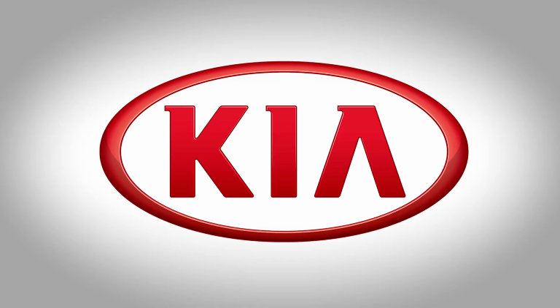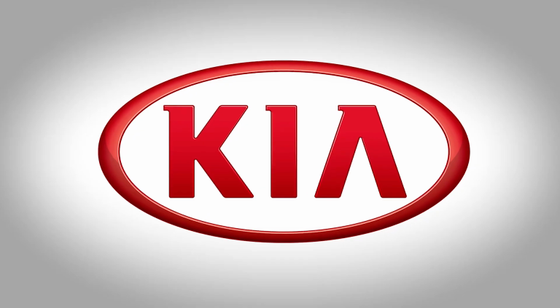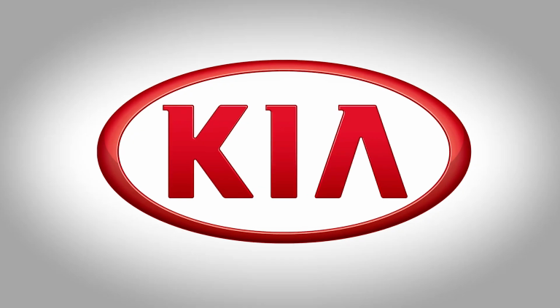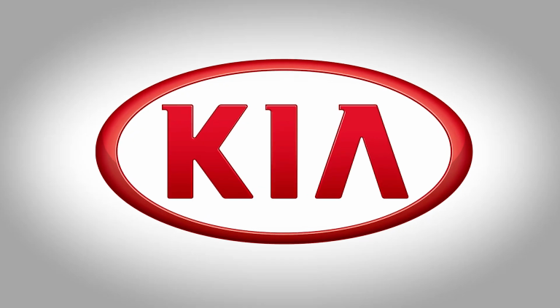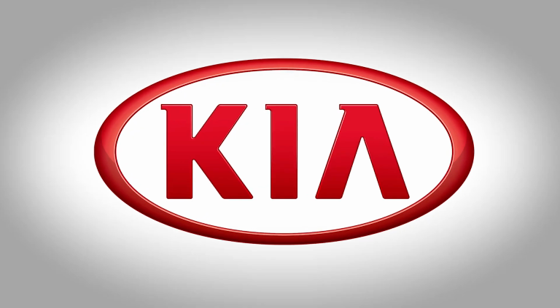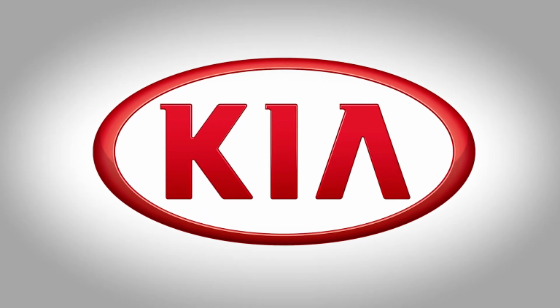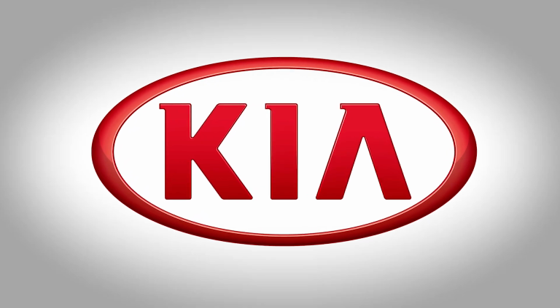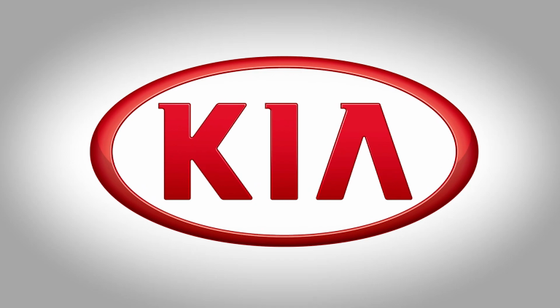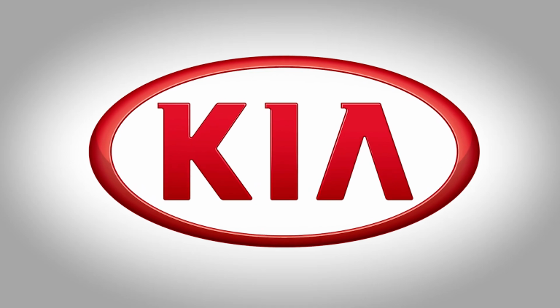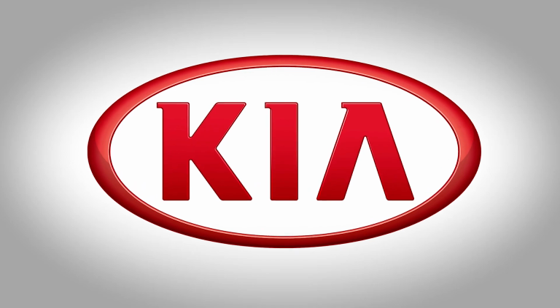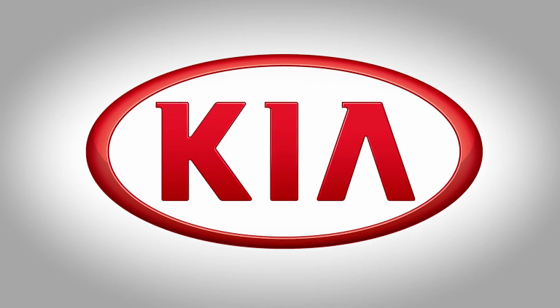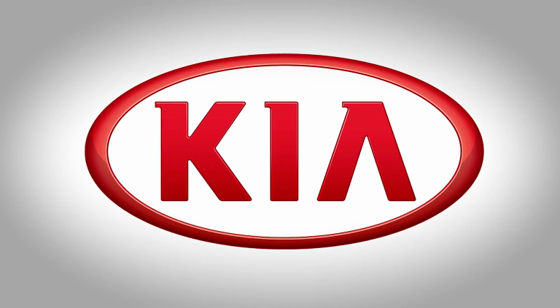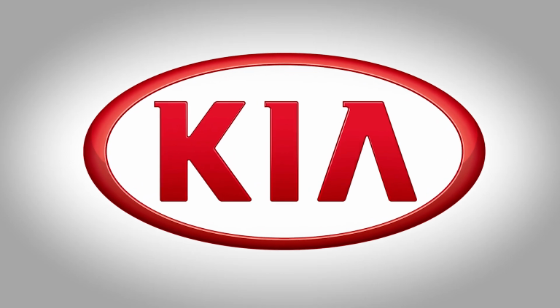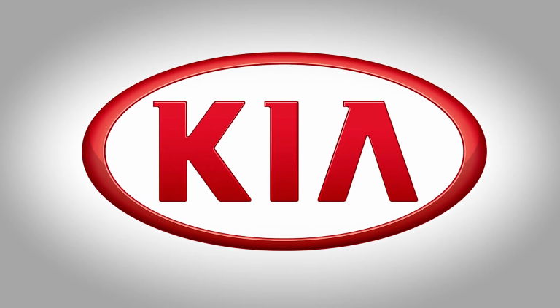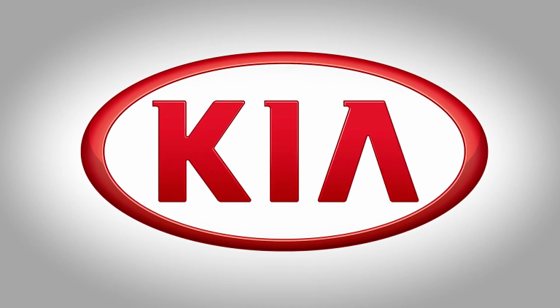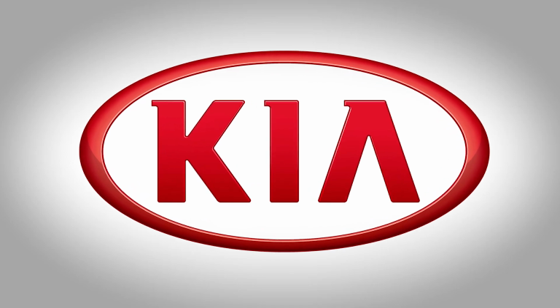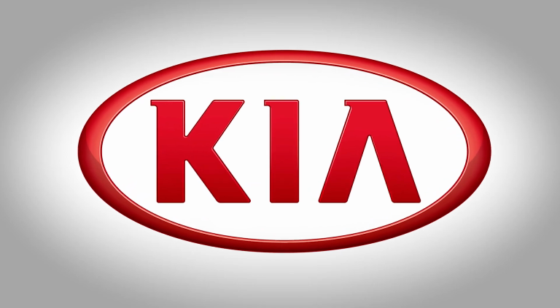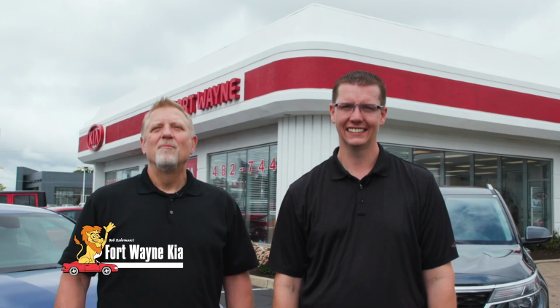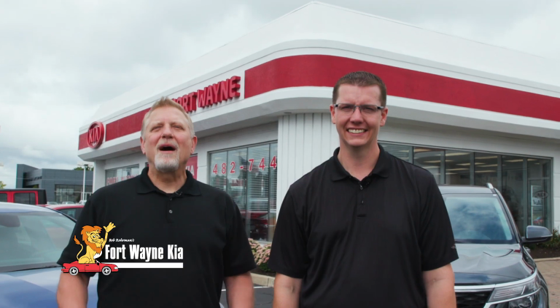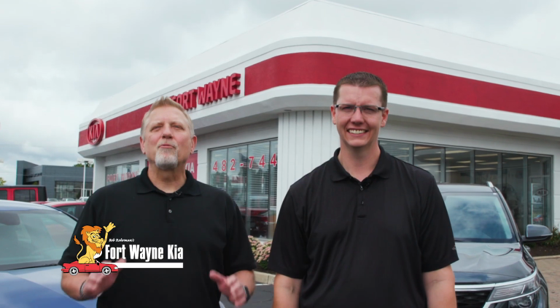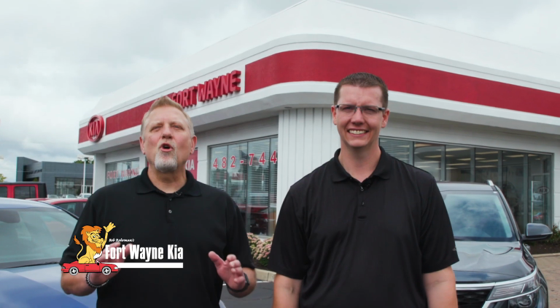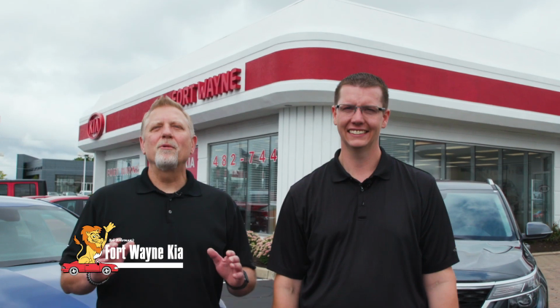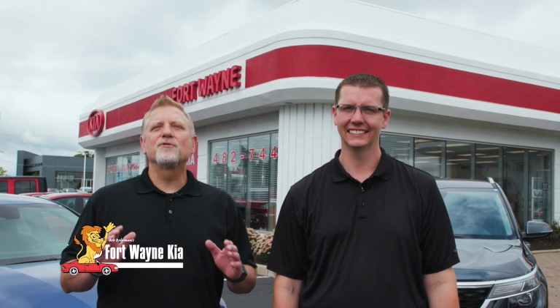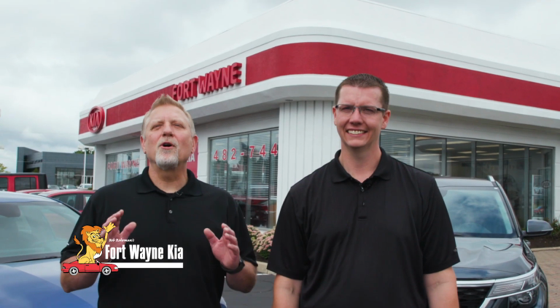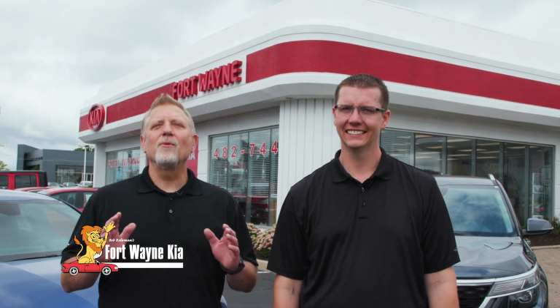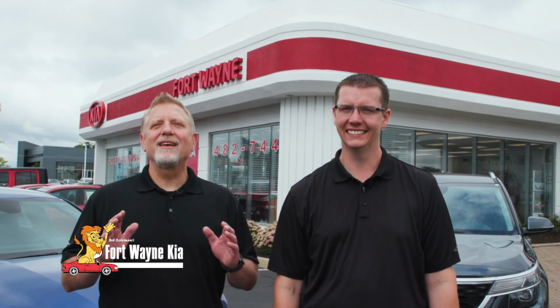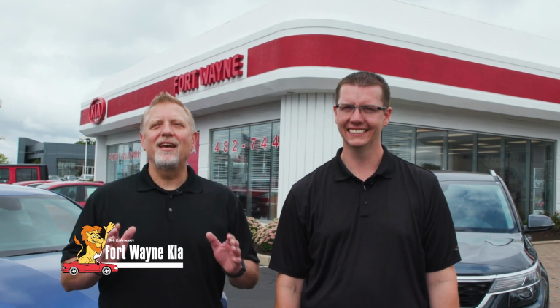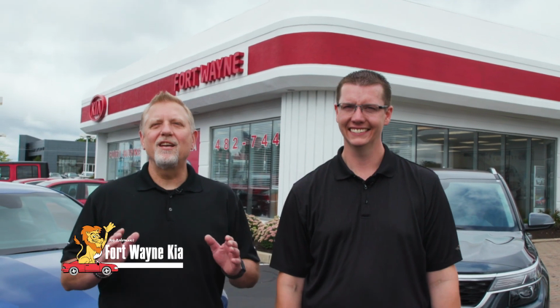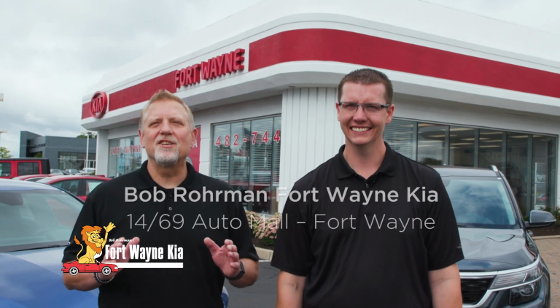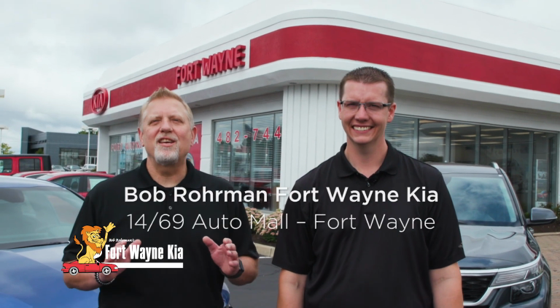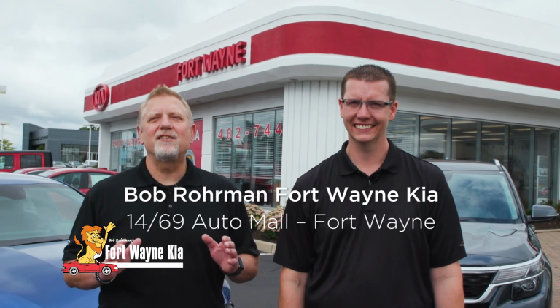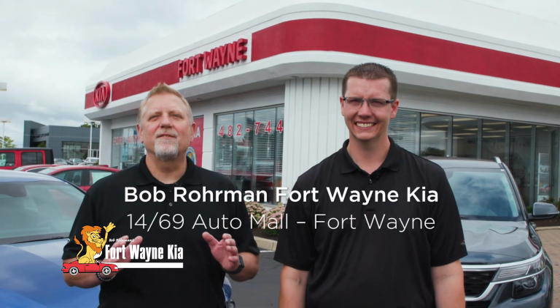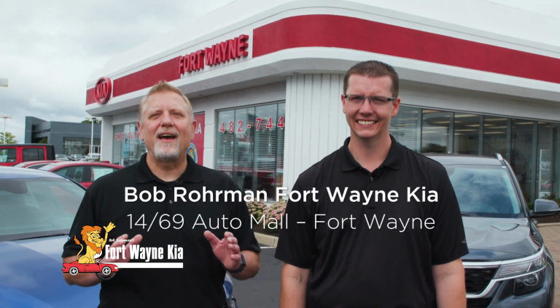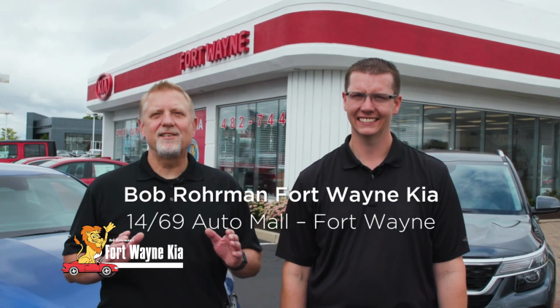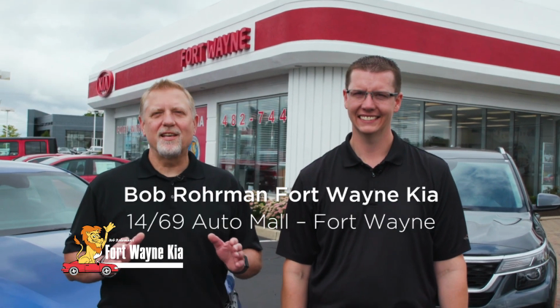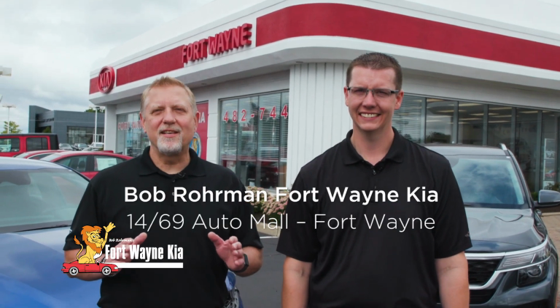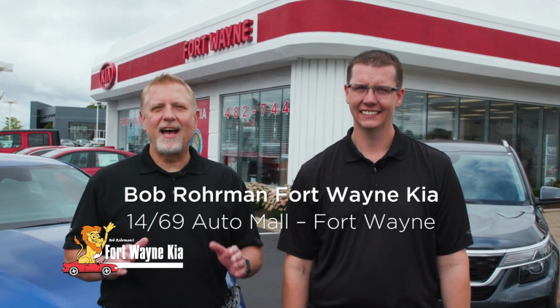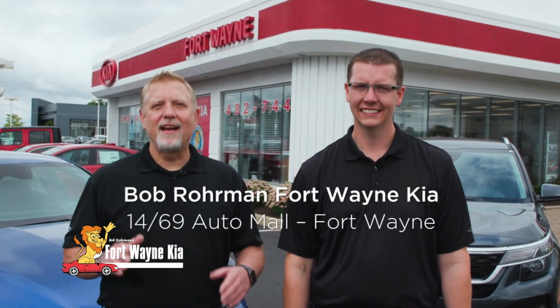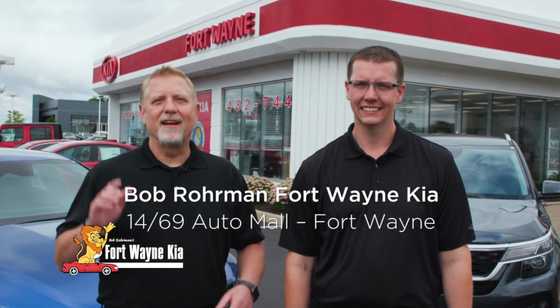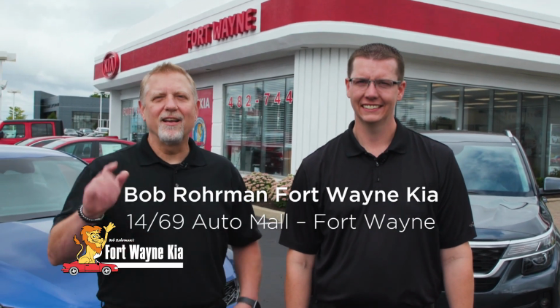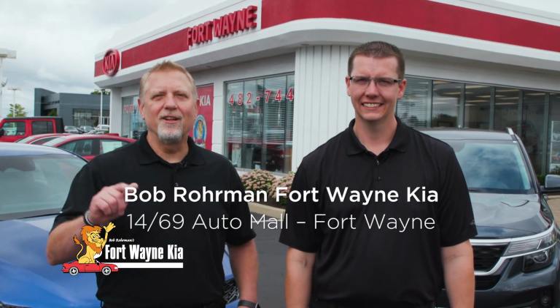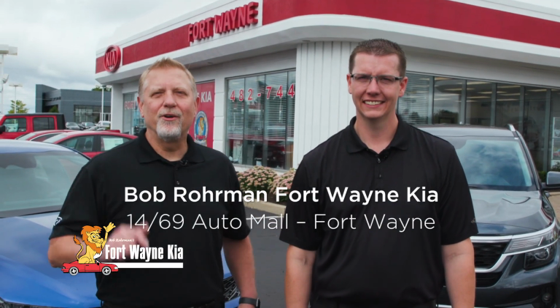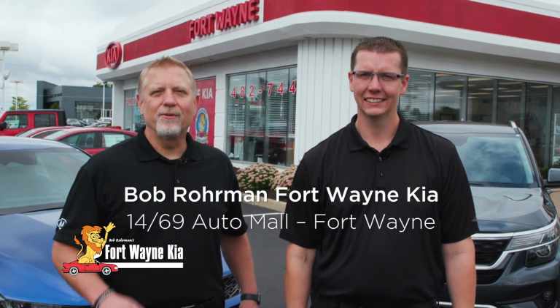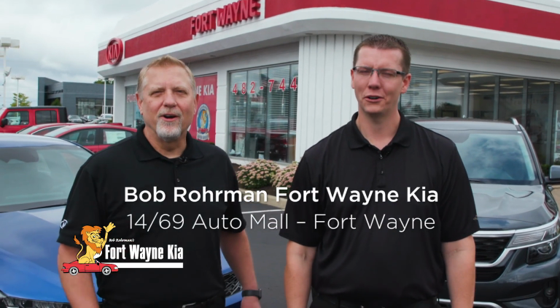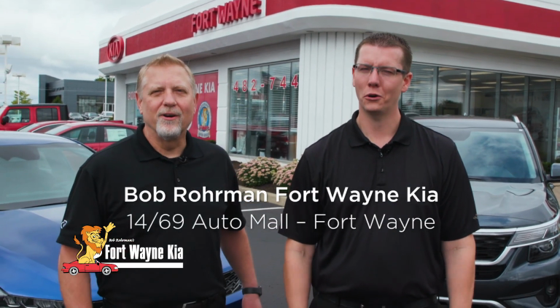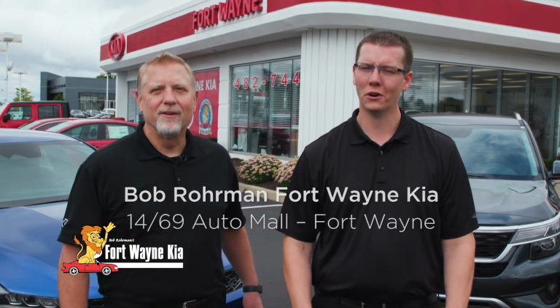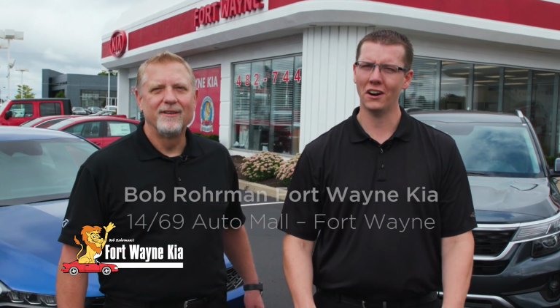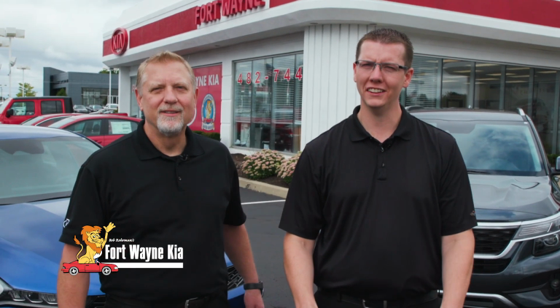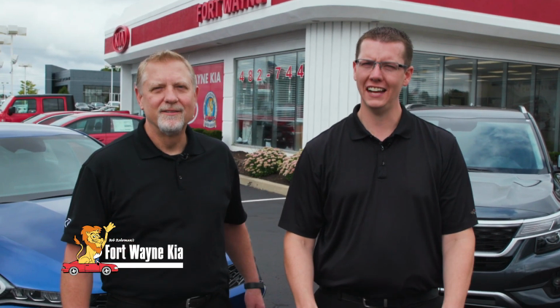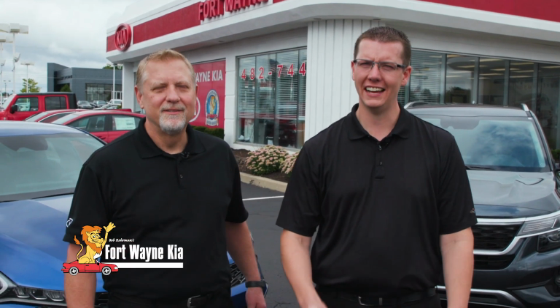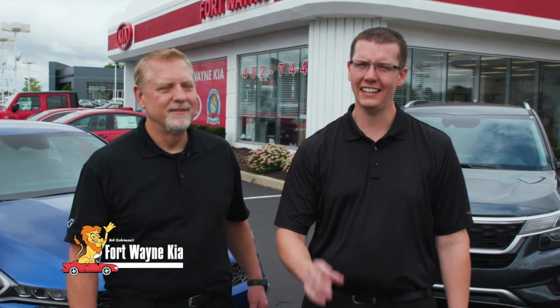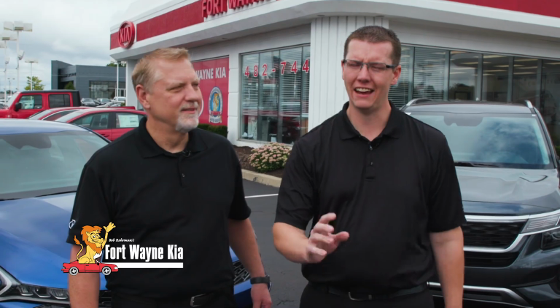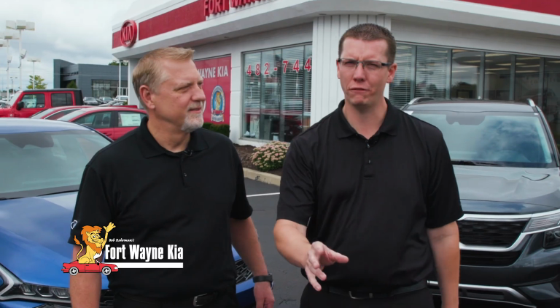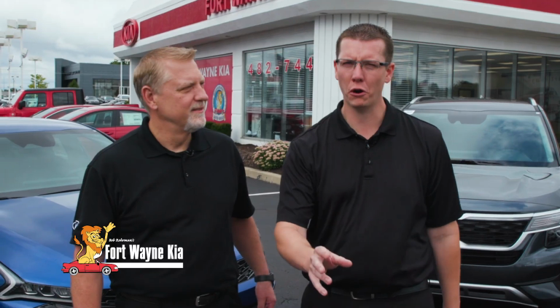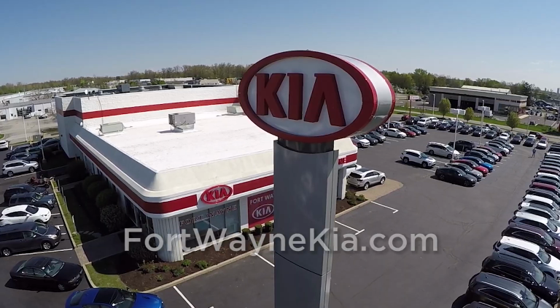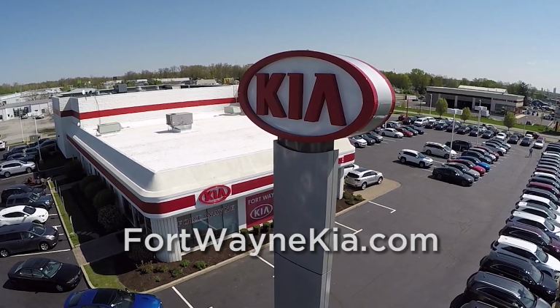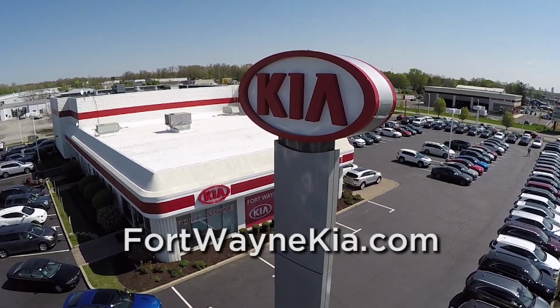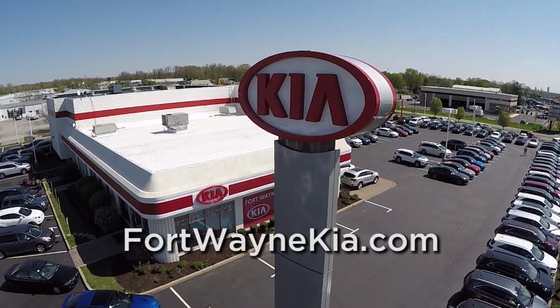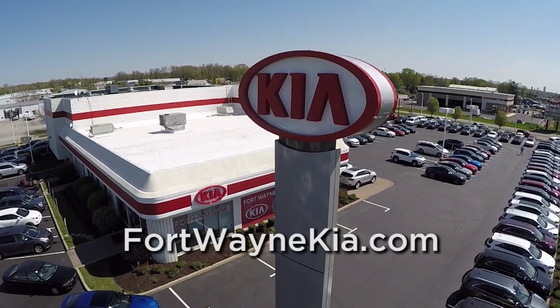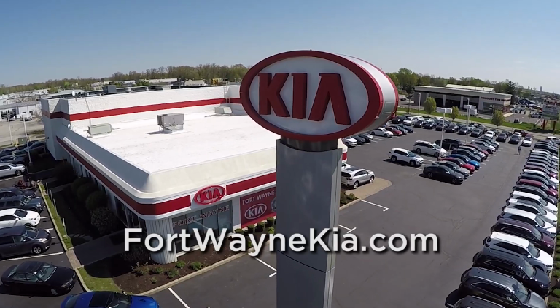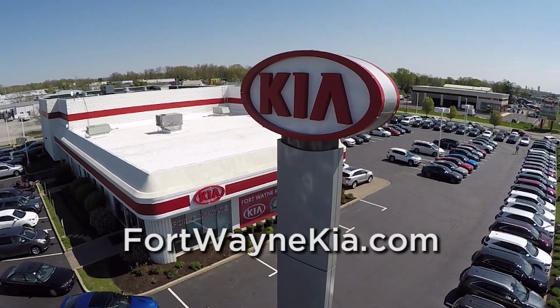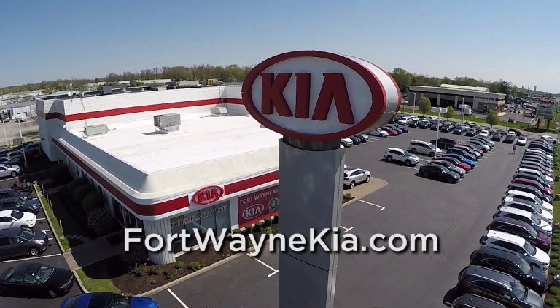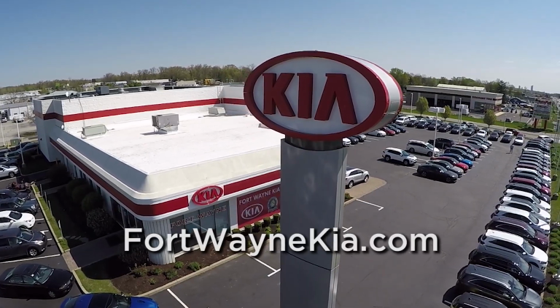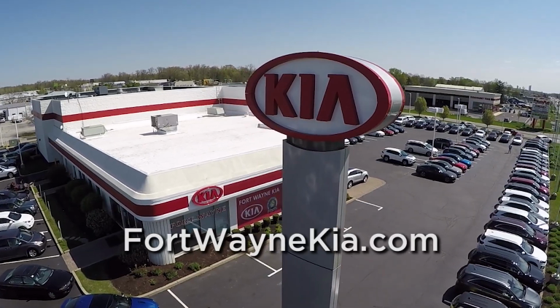Bob Rohrman's Fort Wayne Kia, just east of I-69 on Illinois Road, or online at FortWayneKia.com.